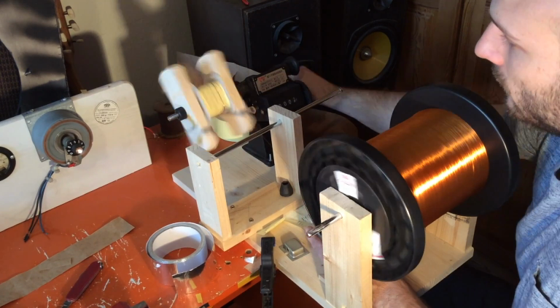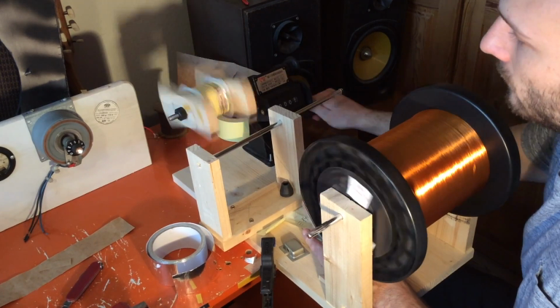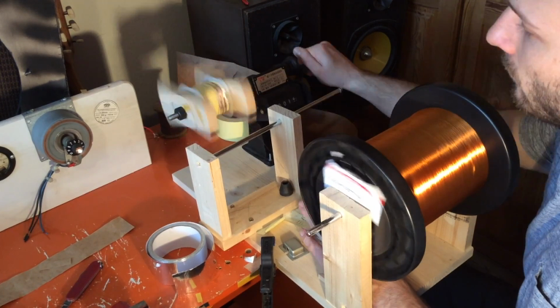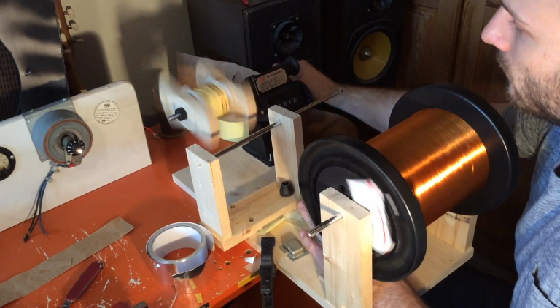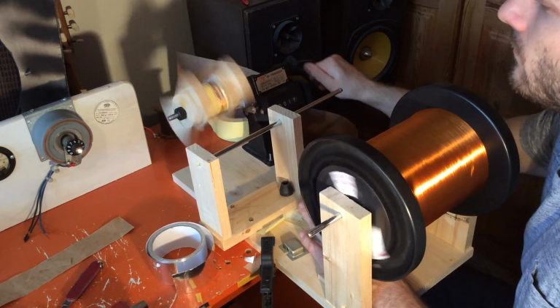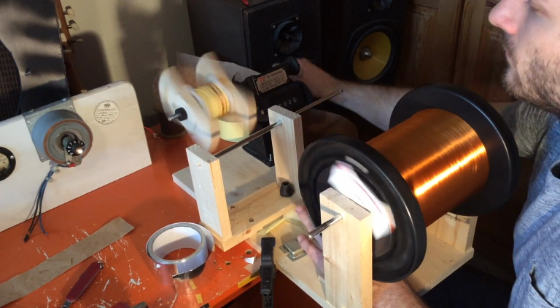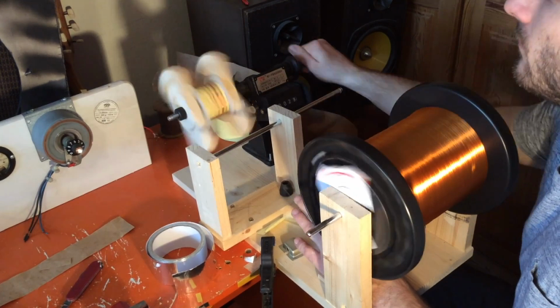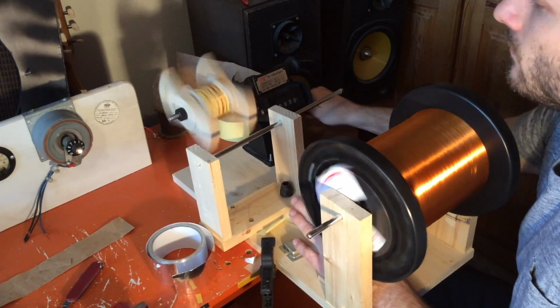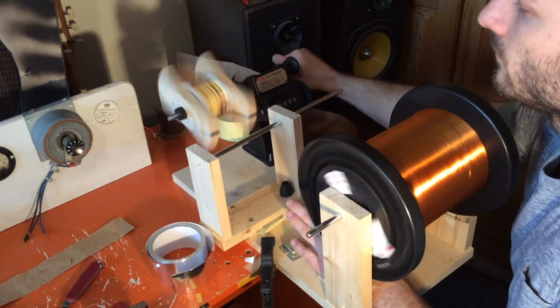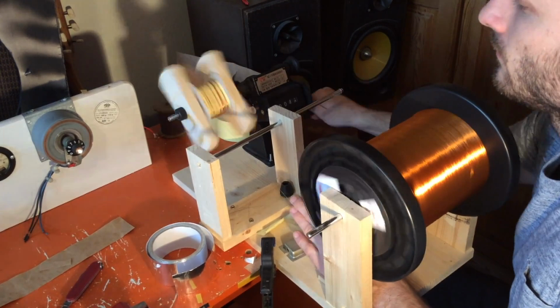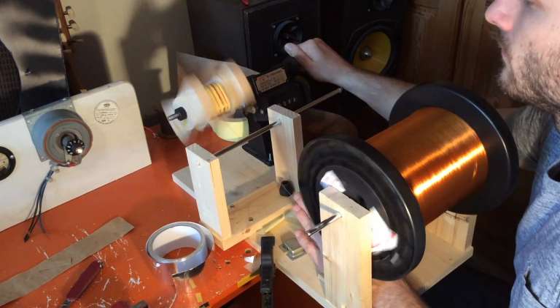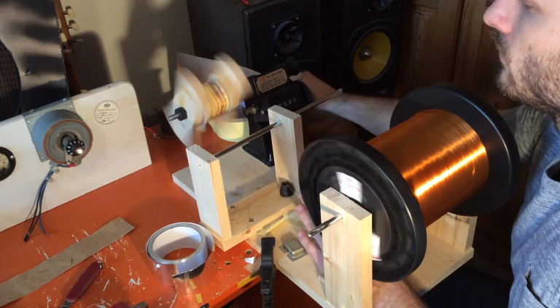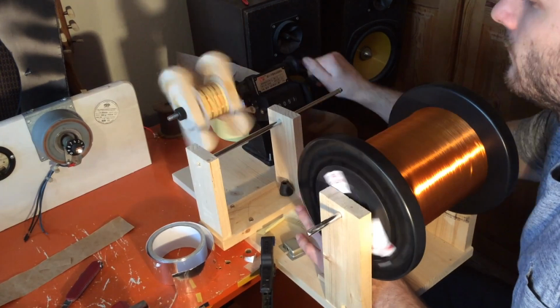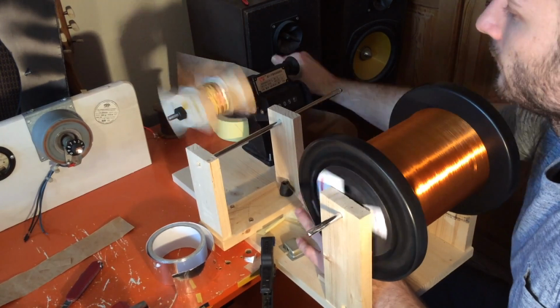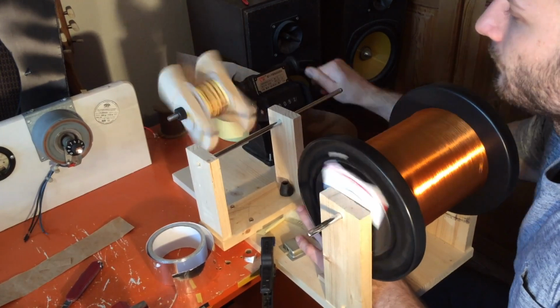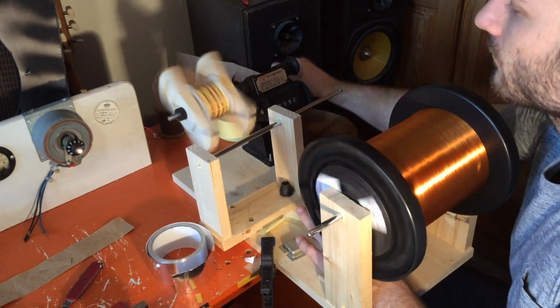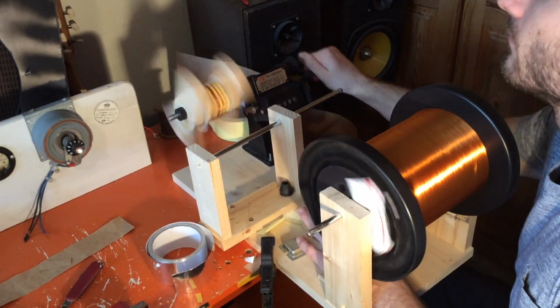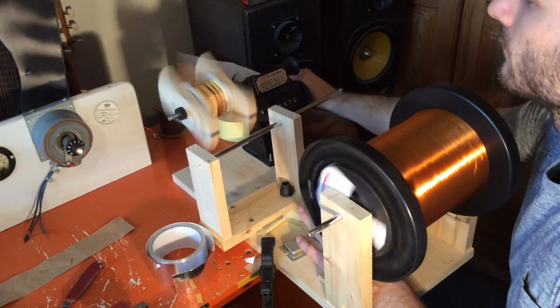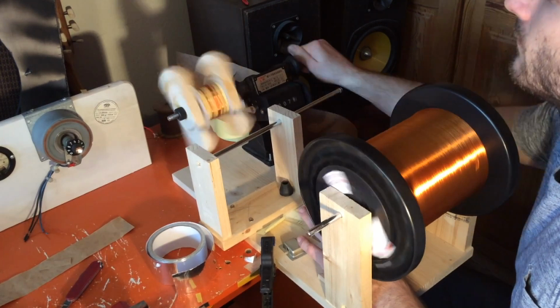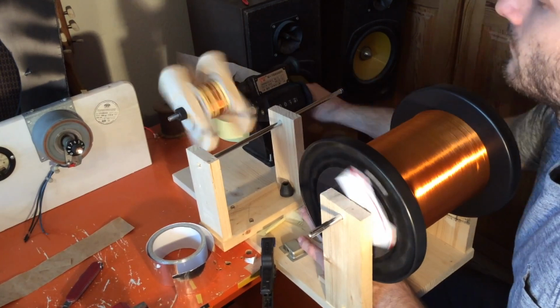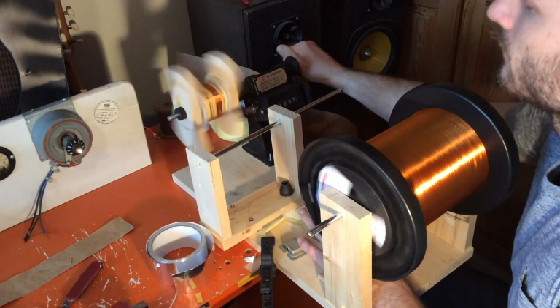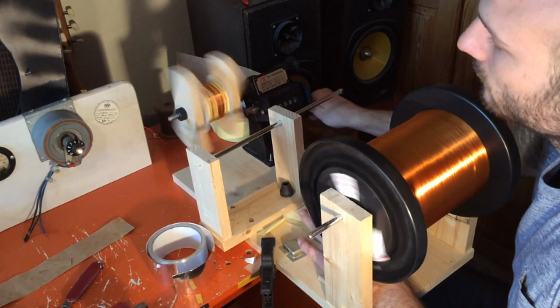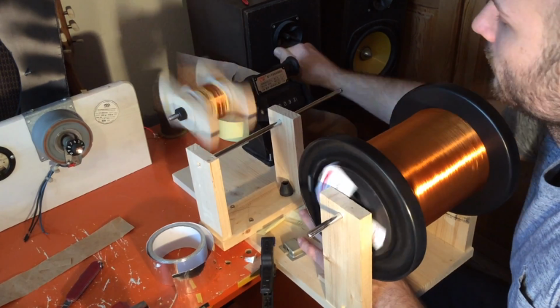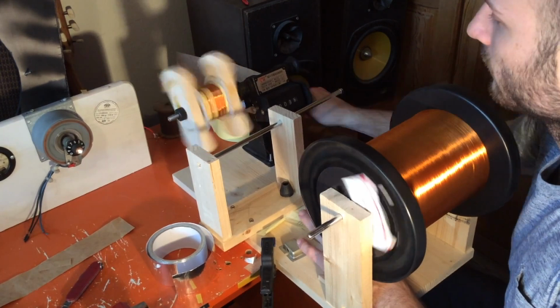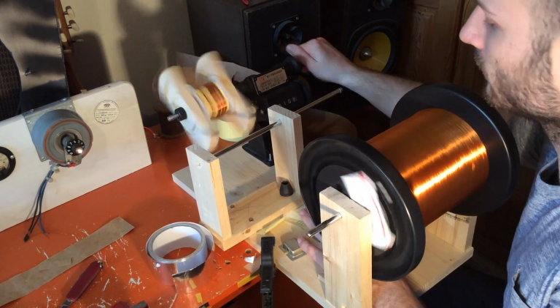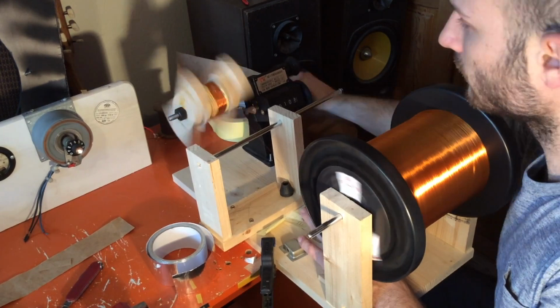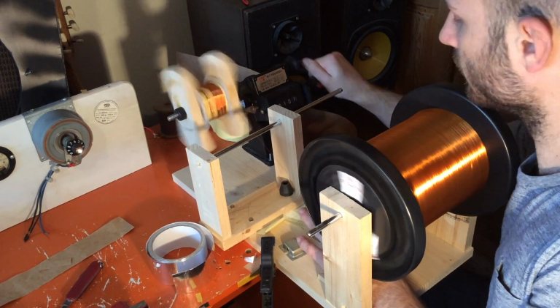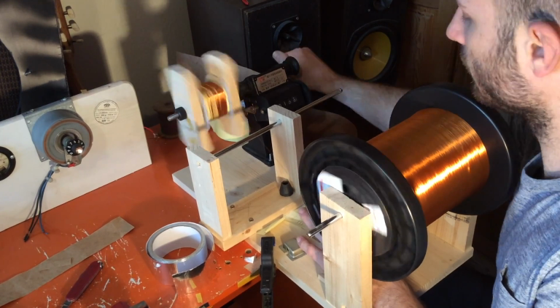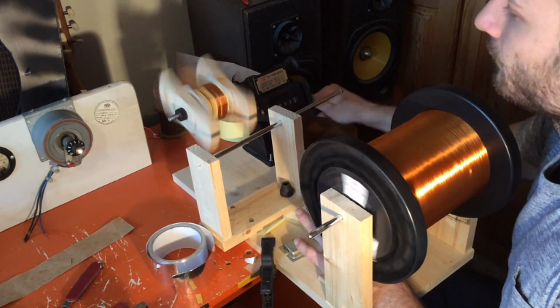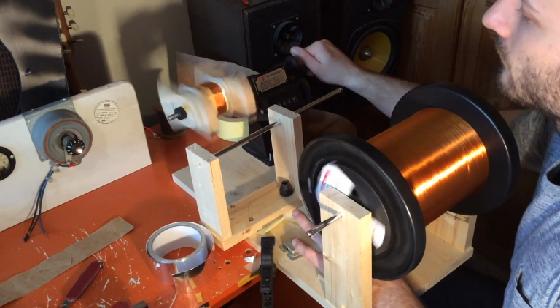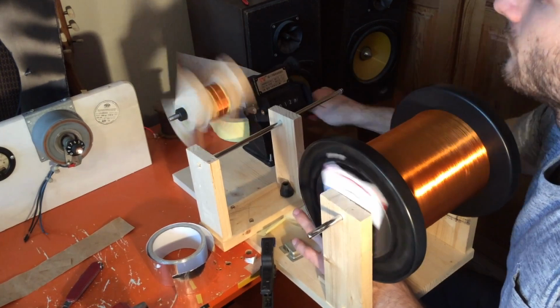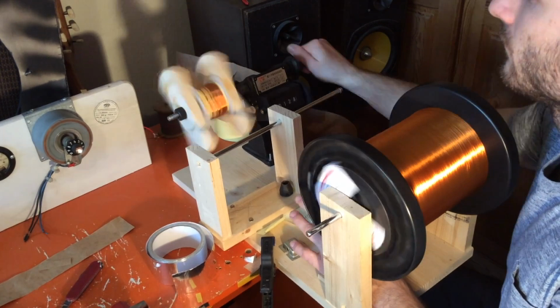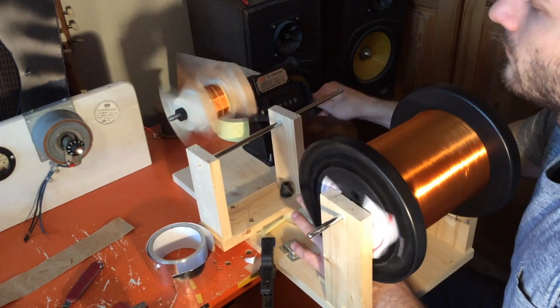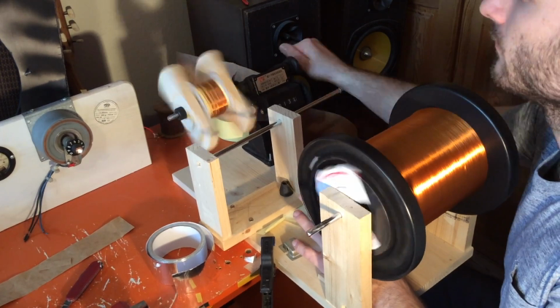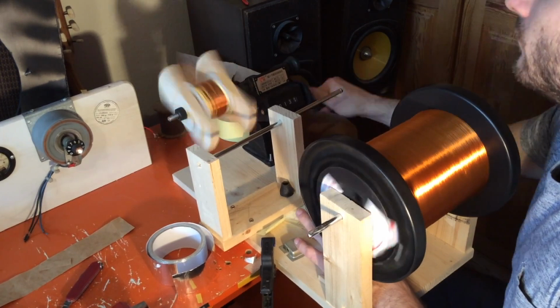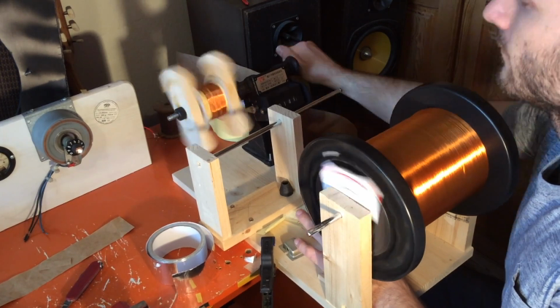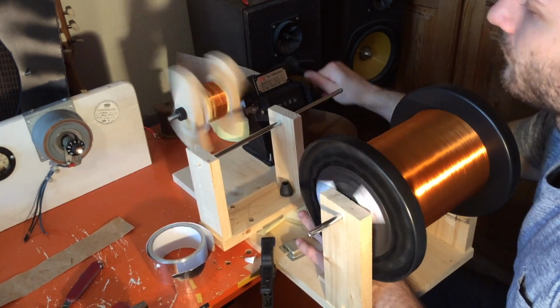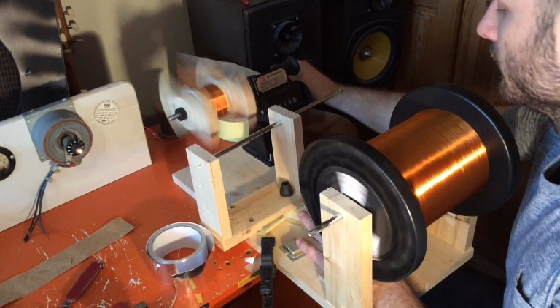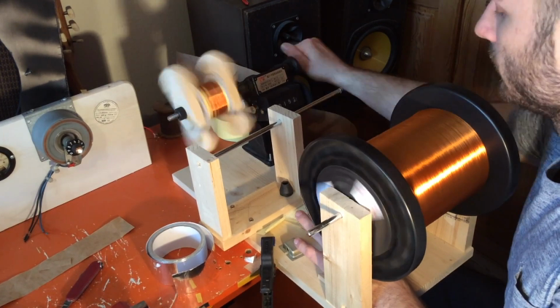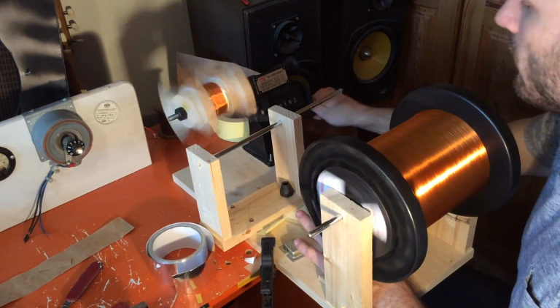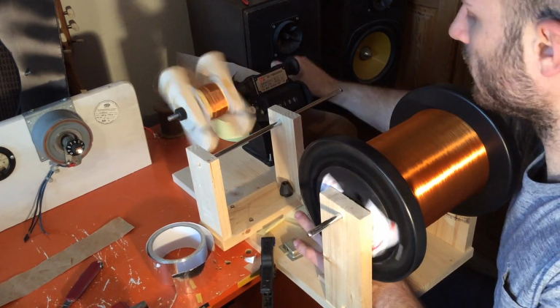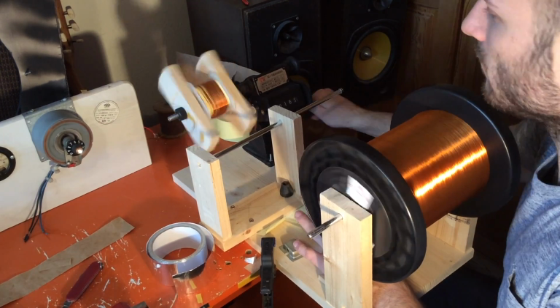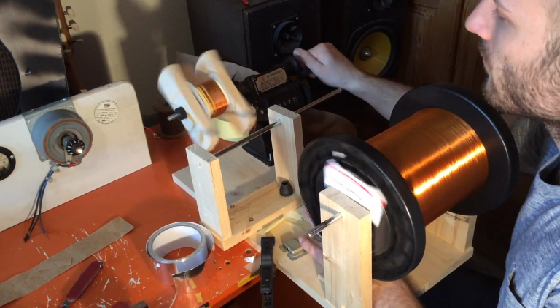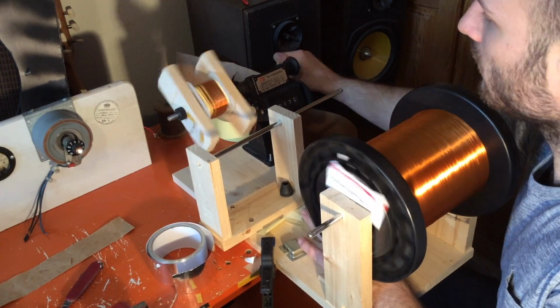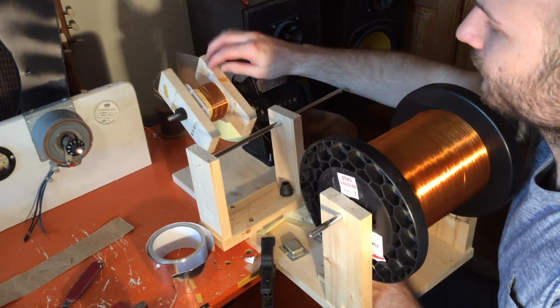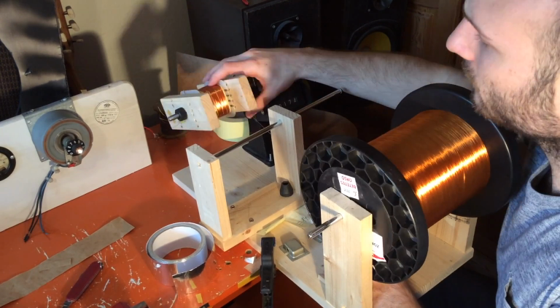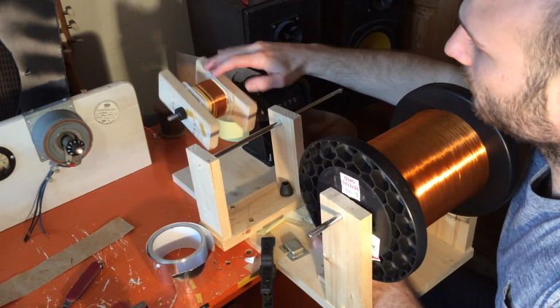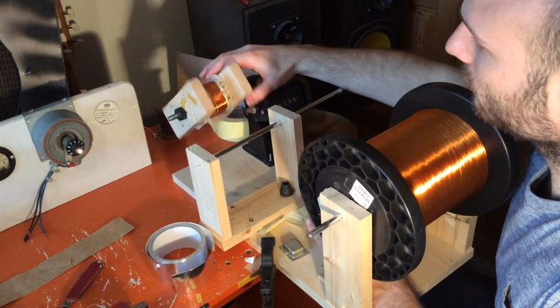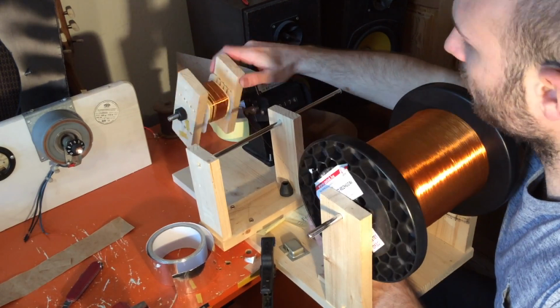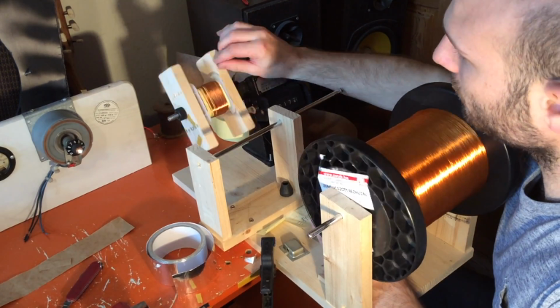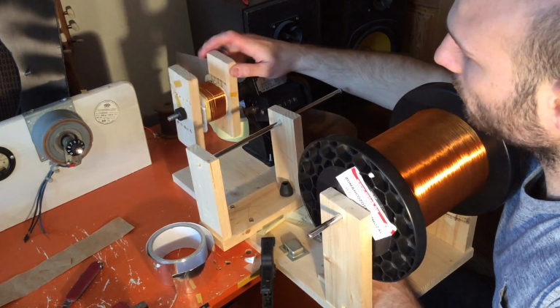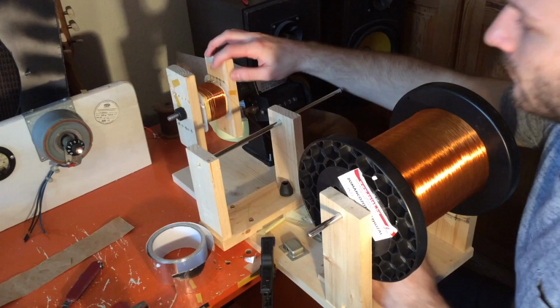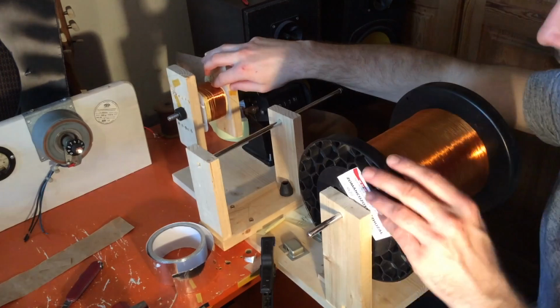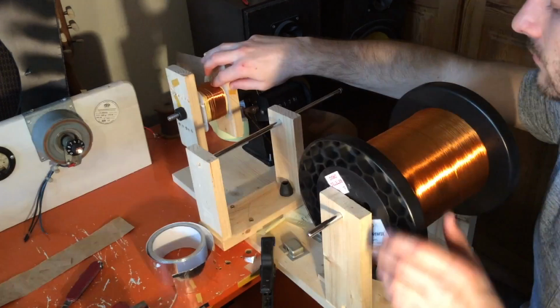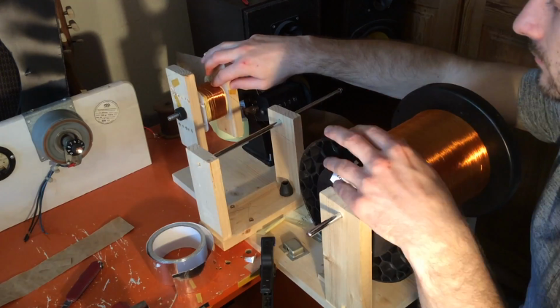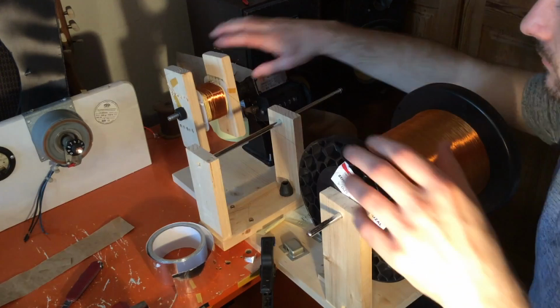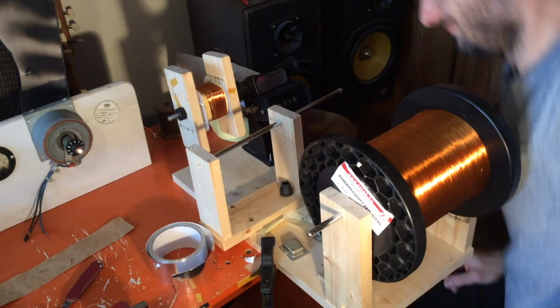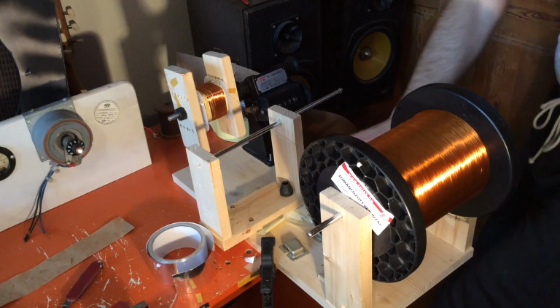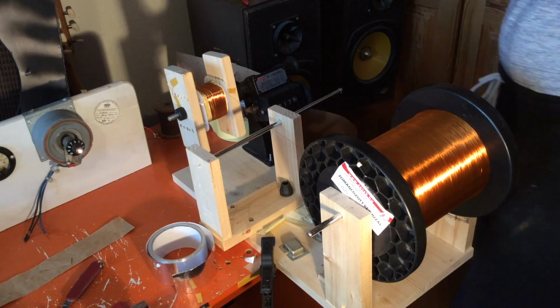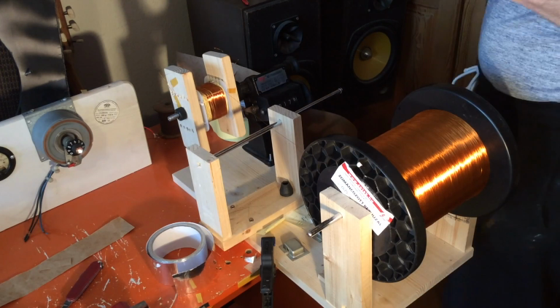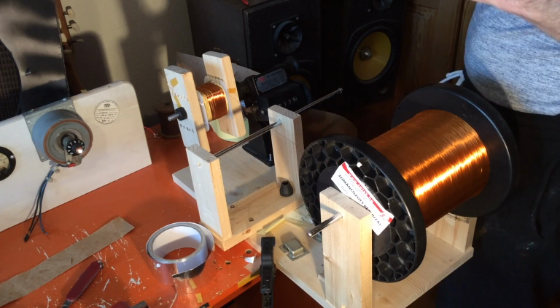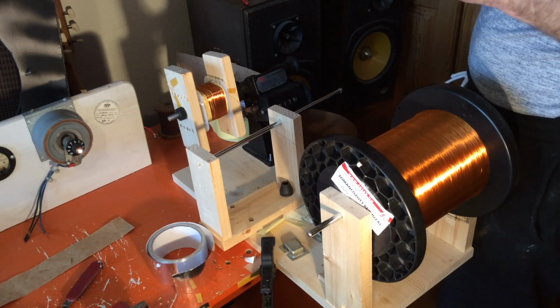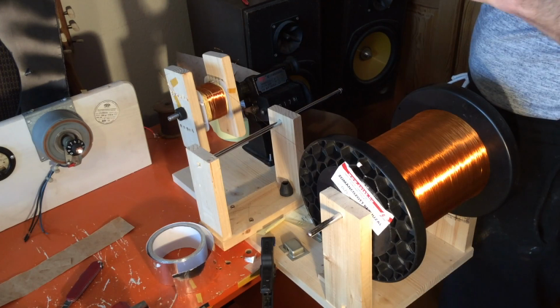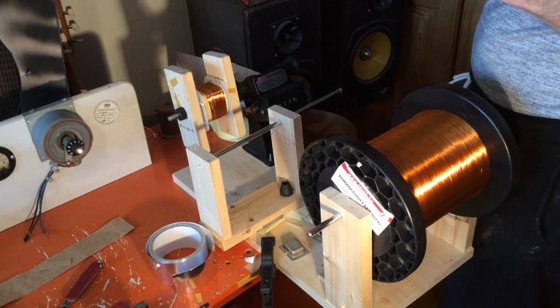I also wind the 50V bias winding which is connected to the same central tap as the high voltage windings.